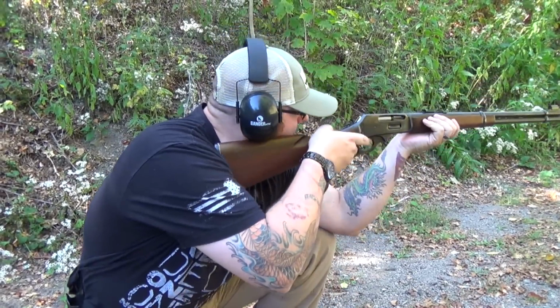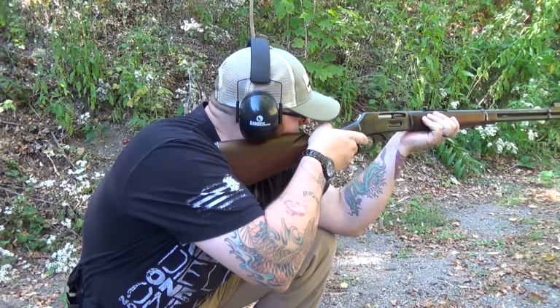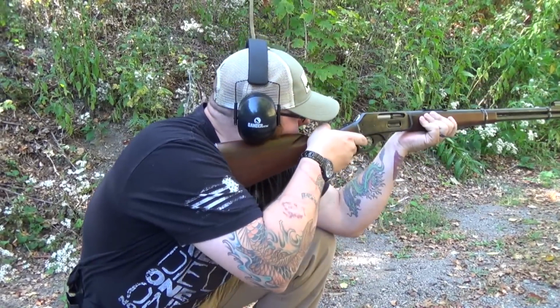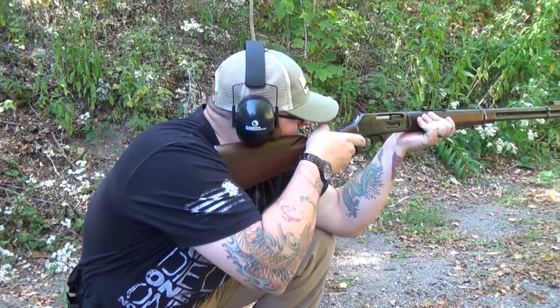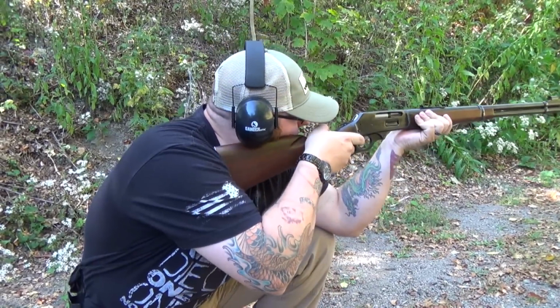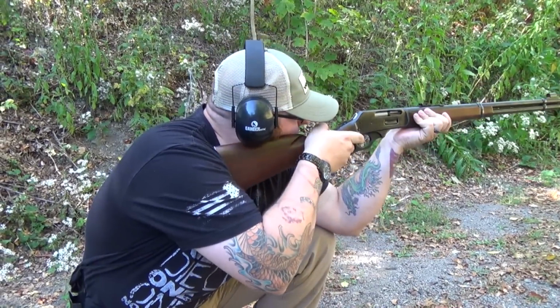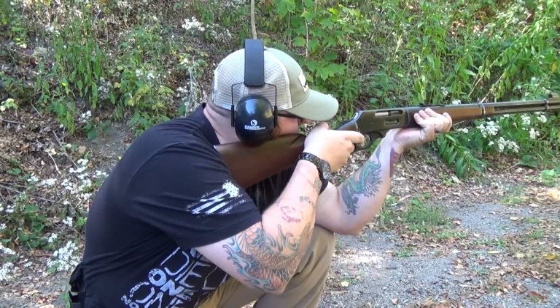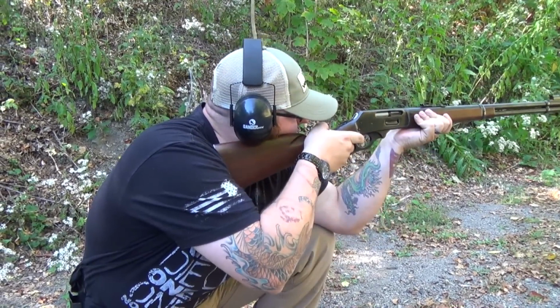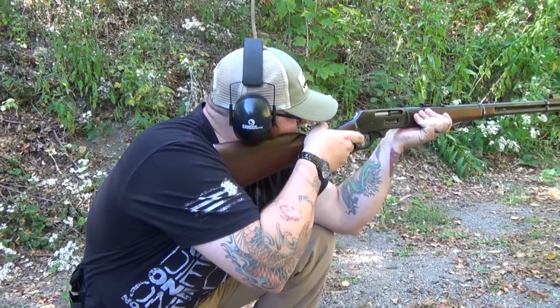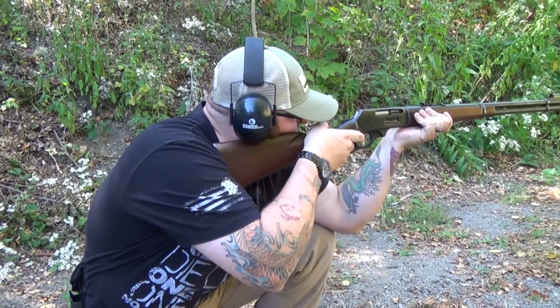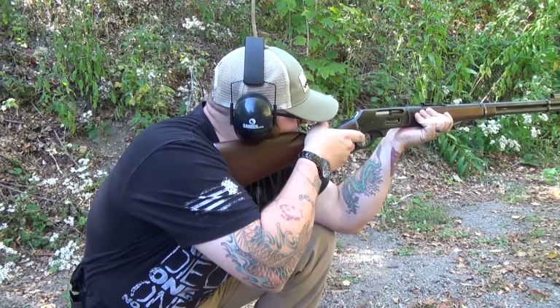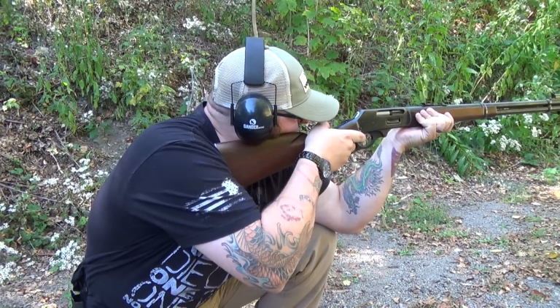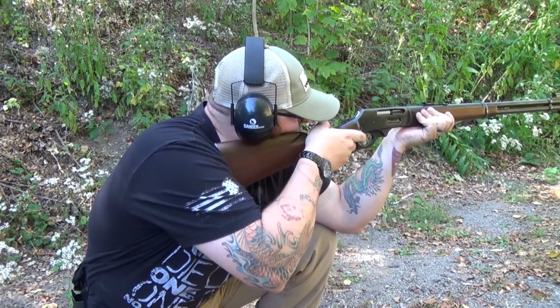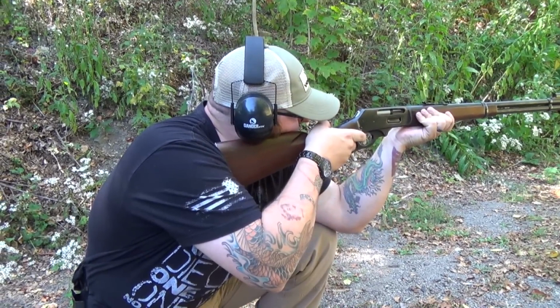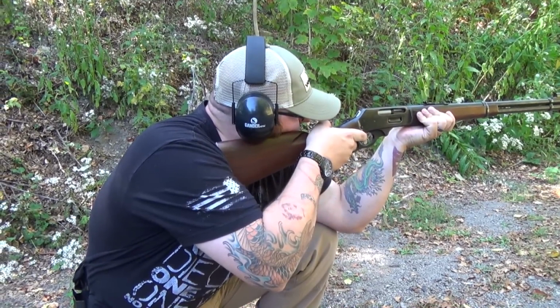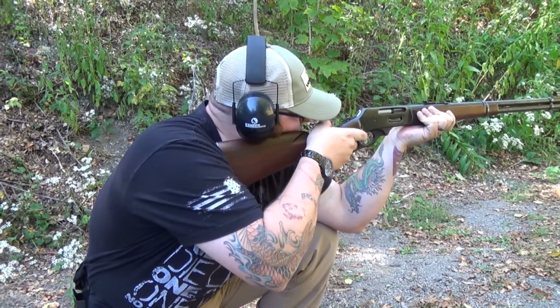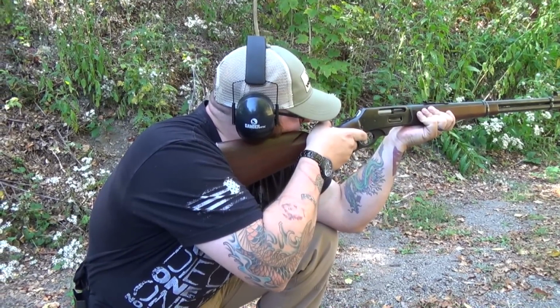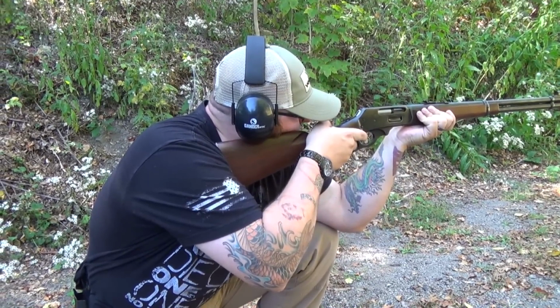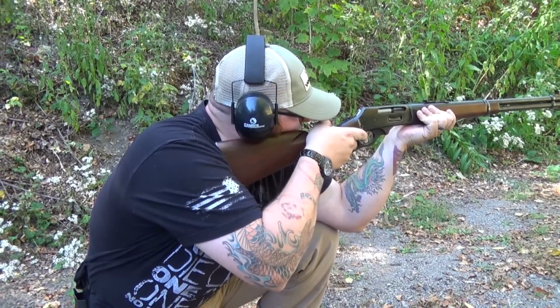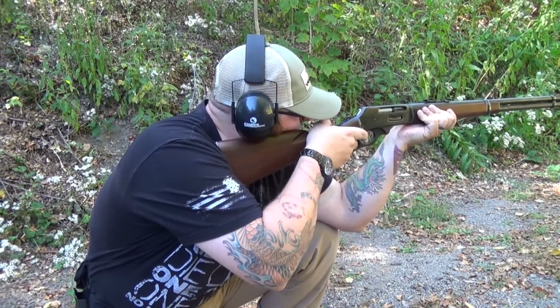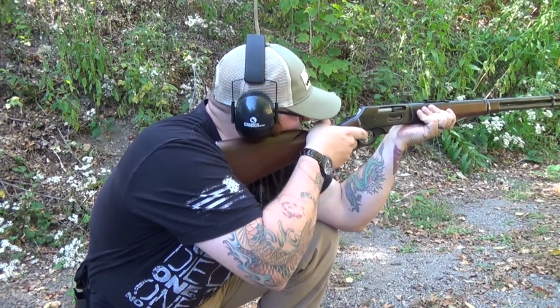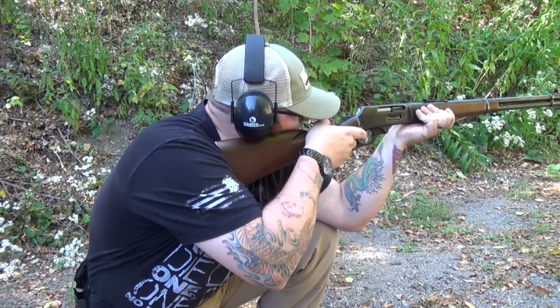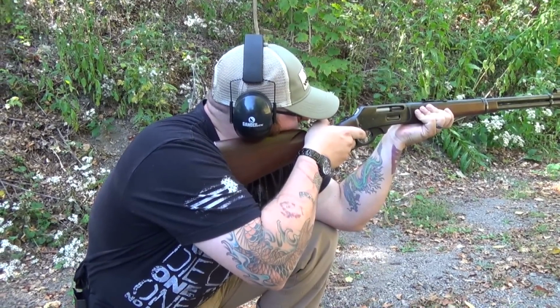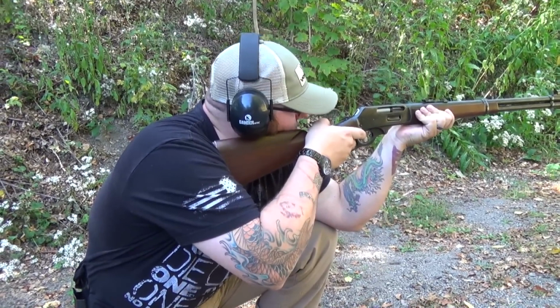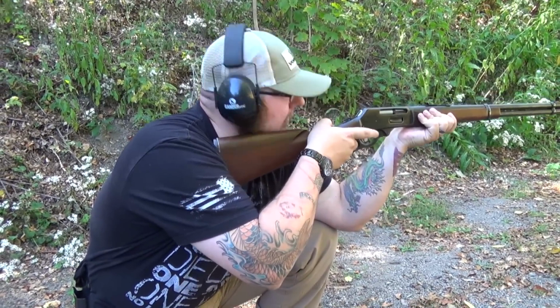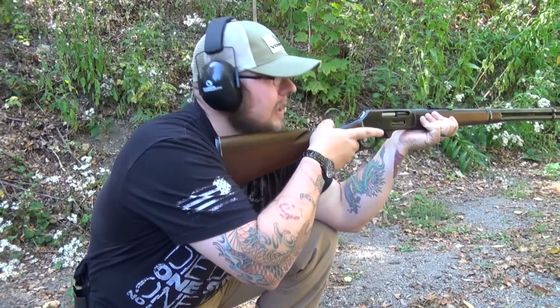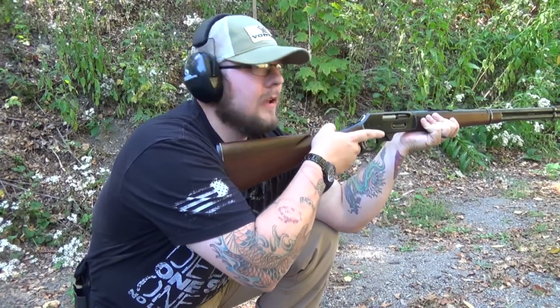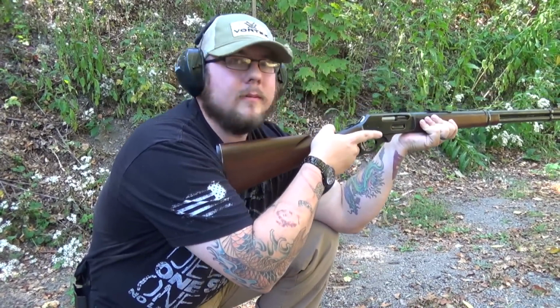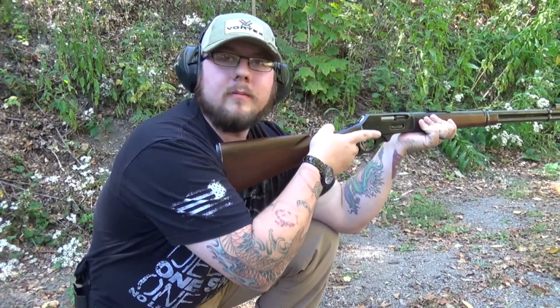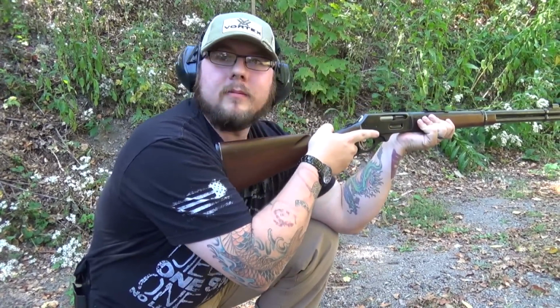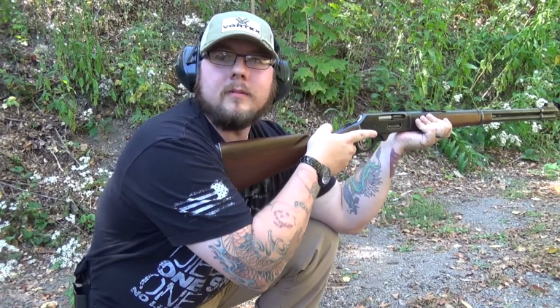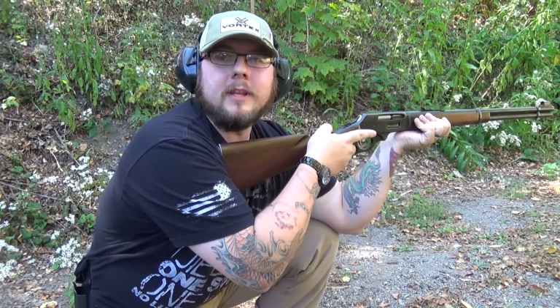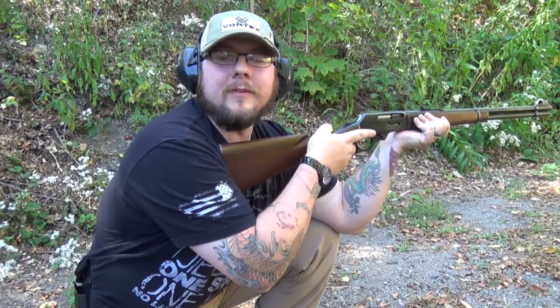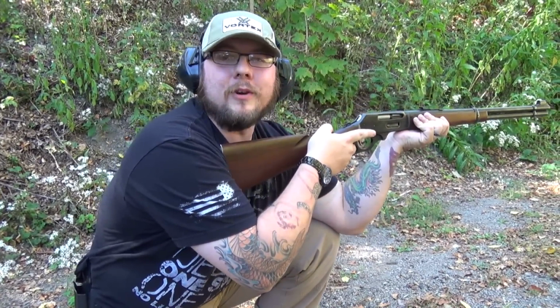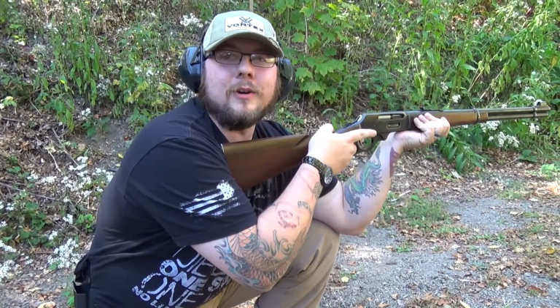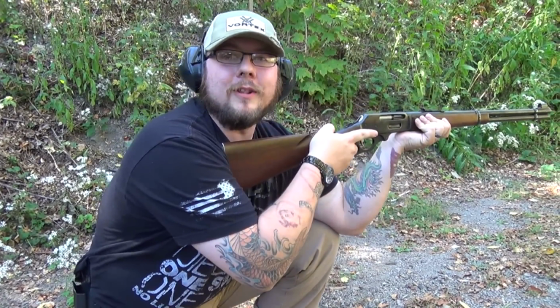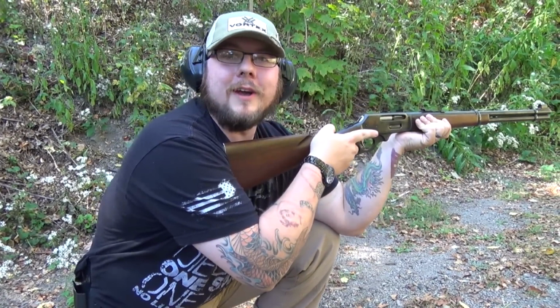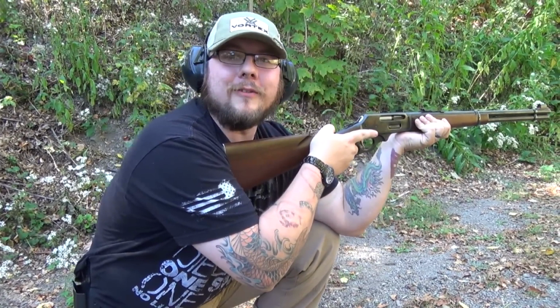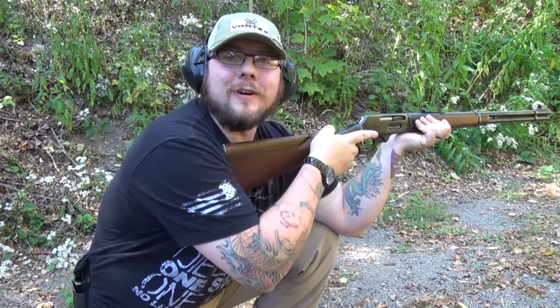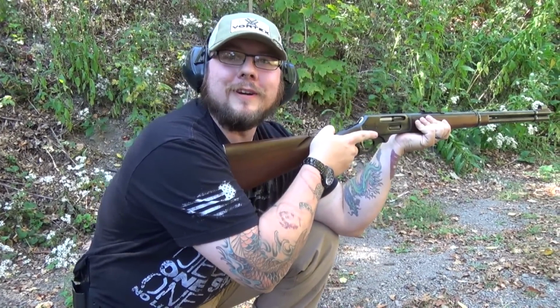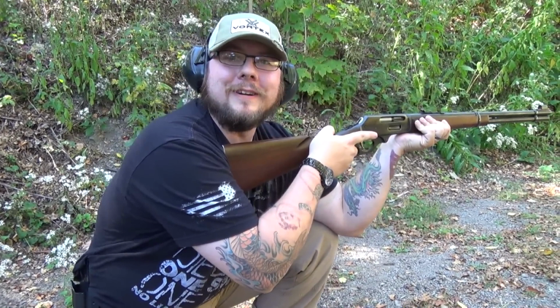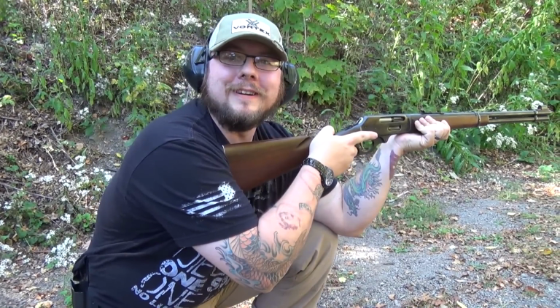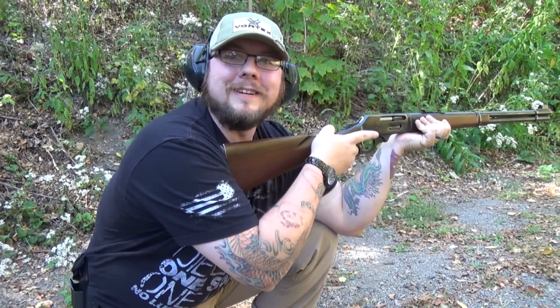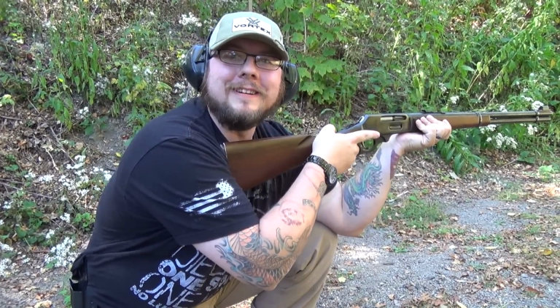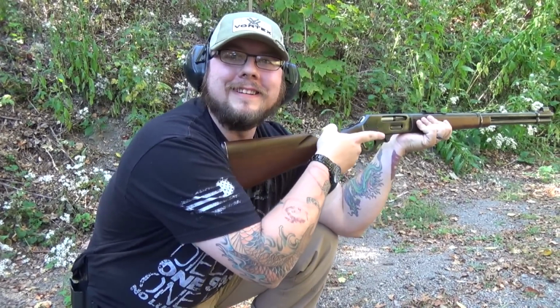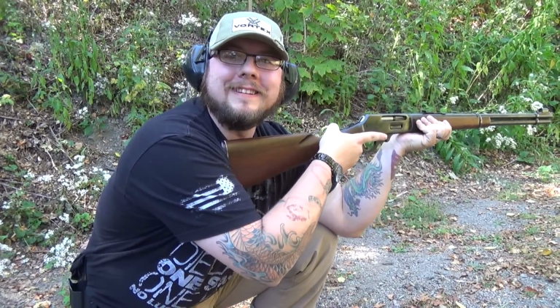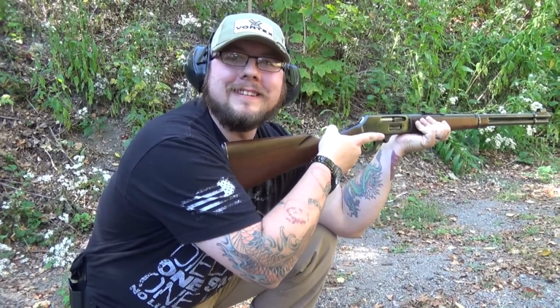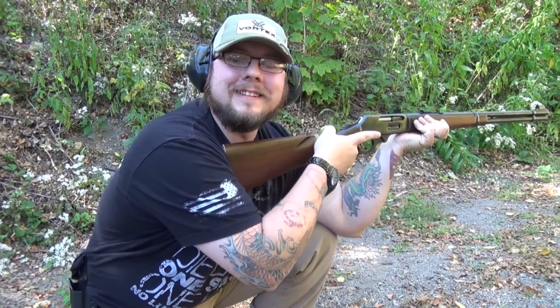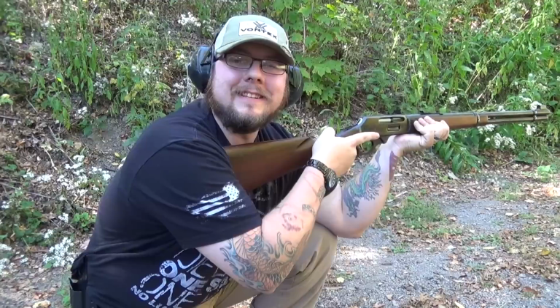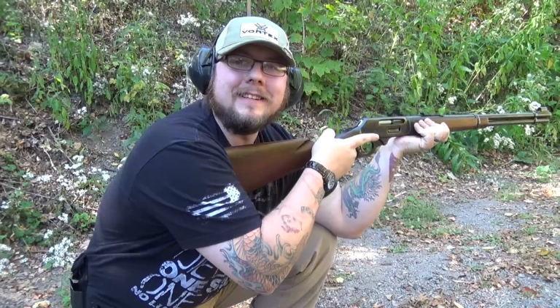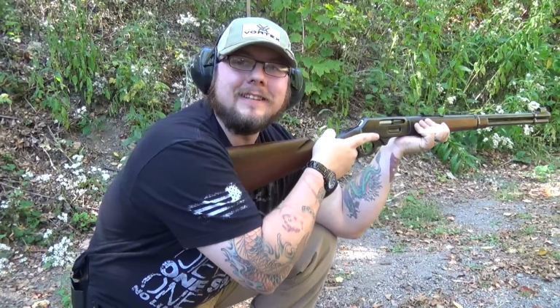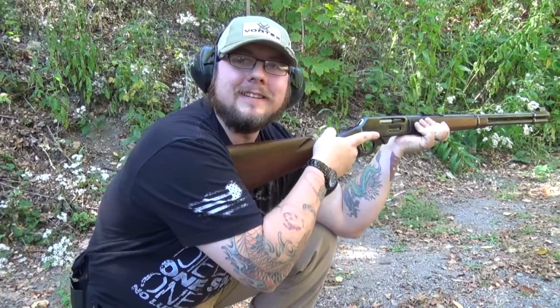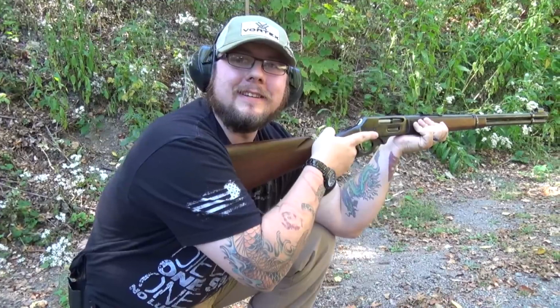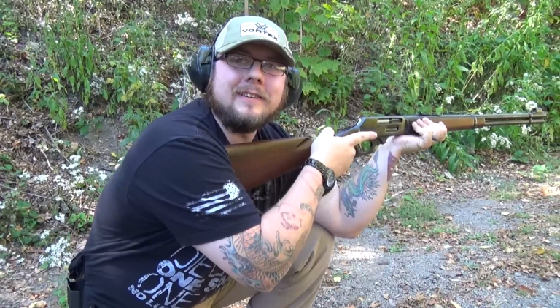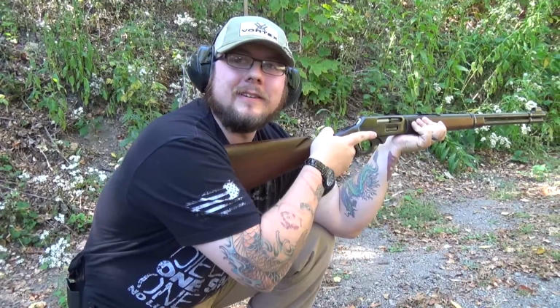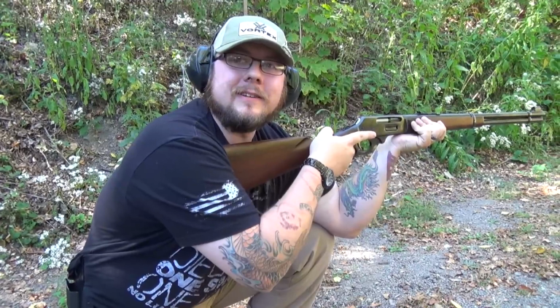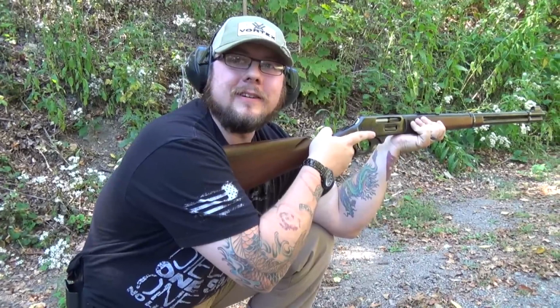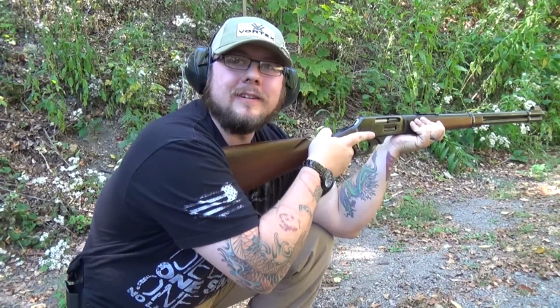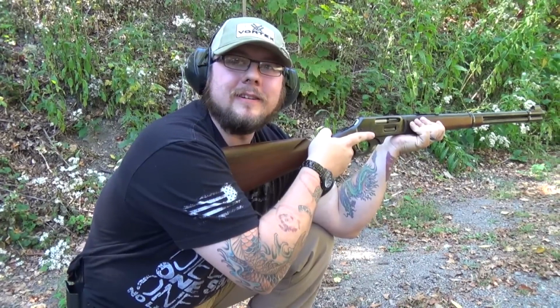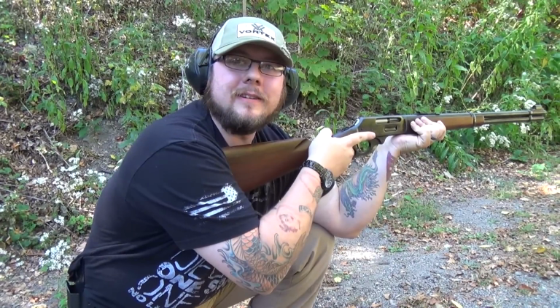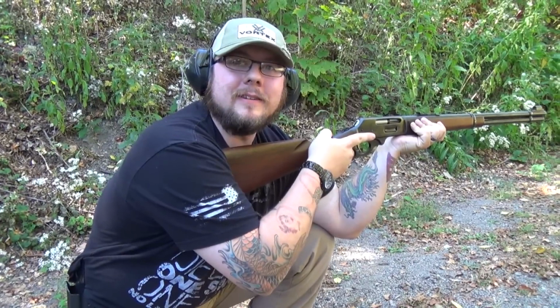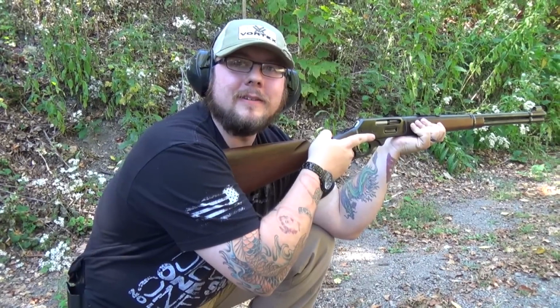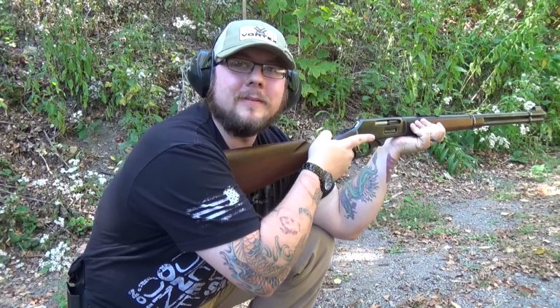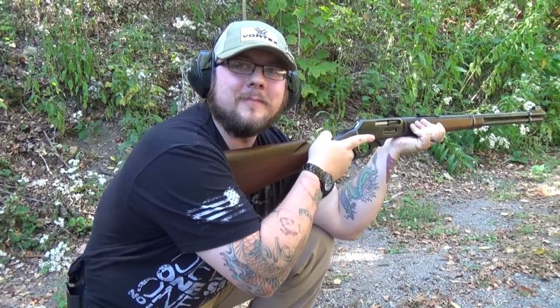Now, you say lever action, not lever action? Lever — lever. Barely know her.